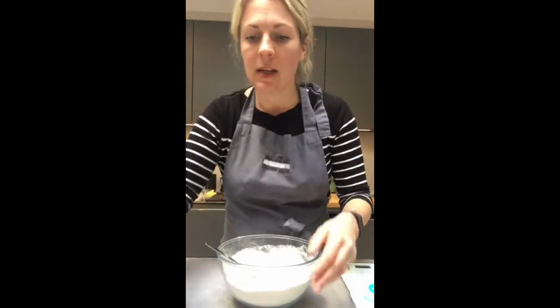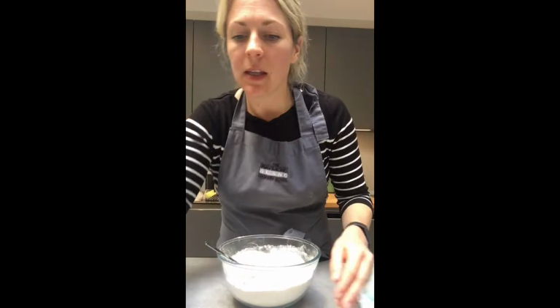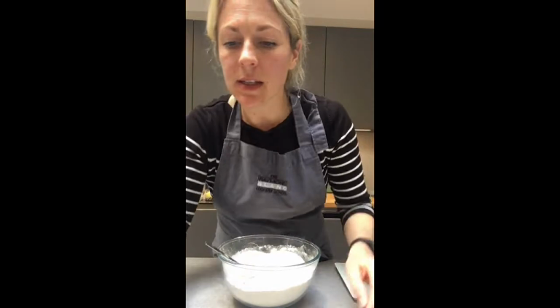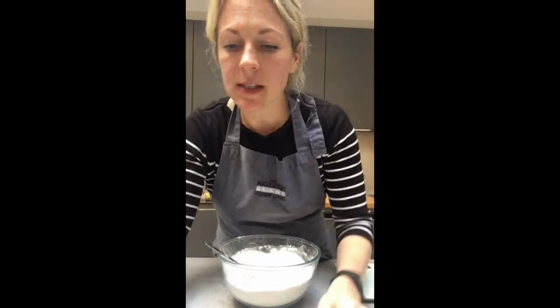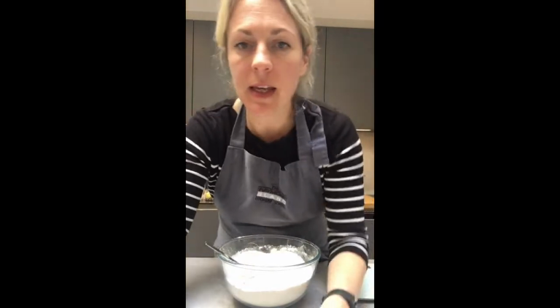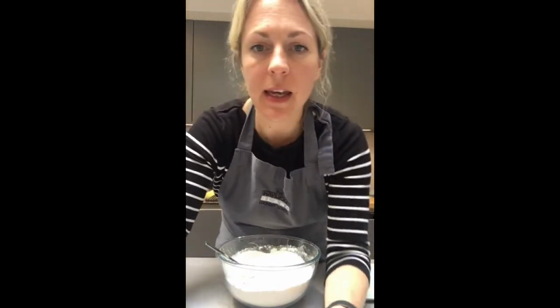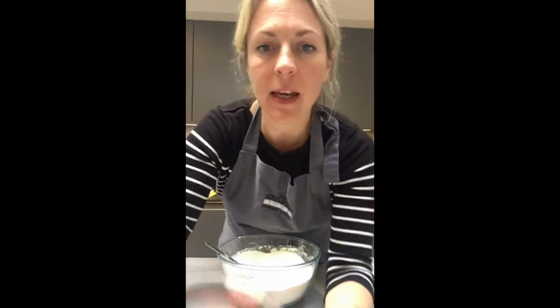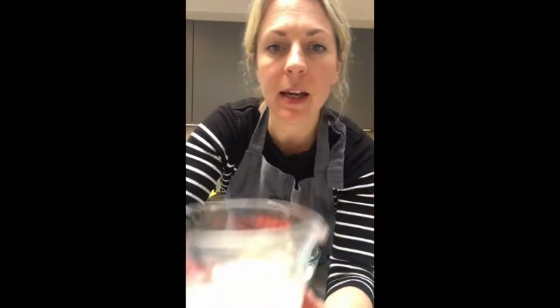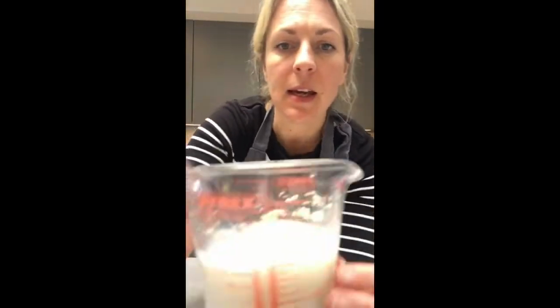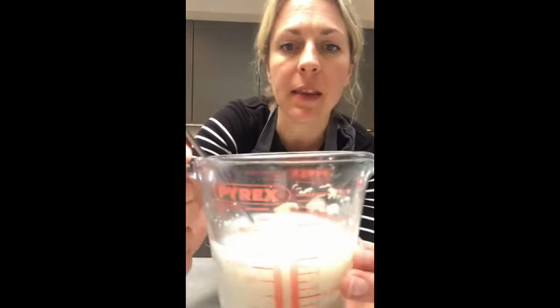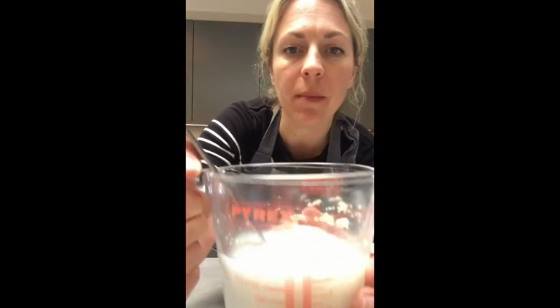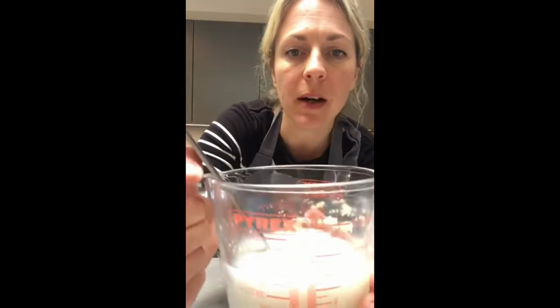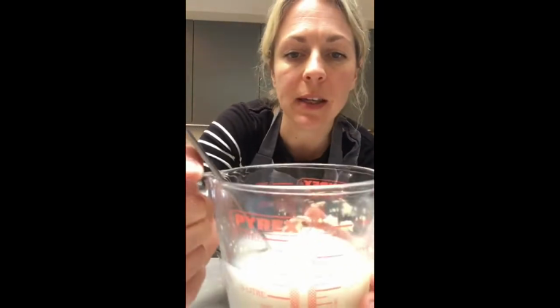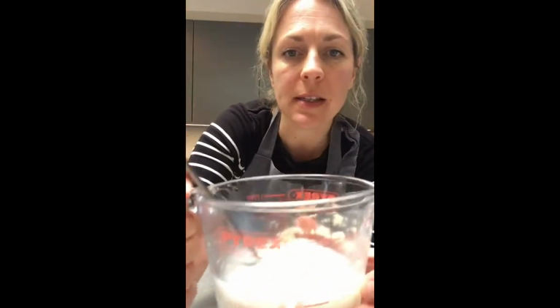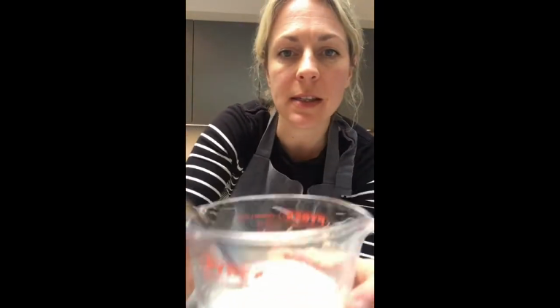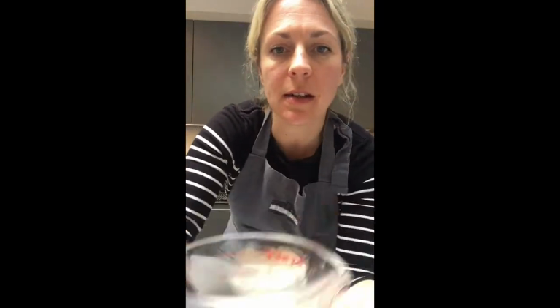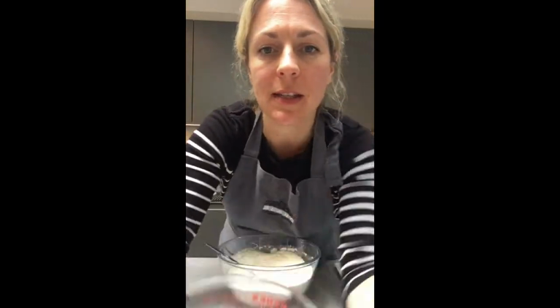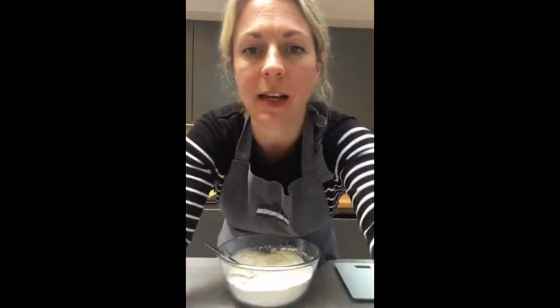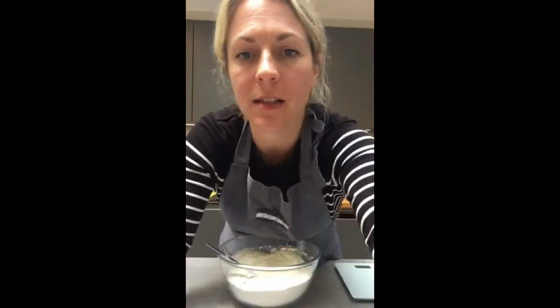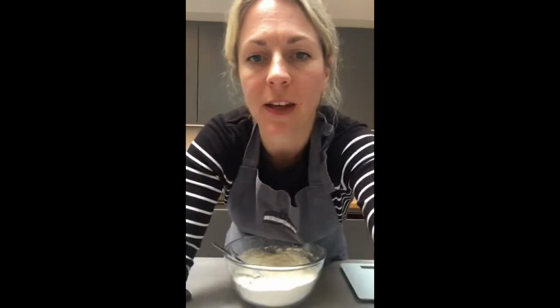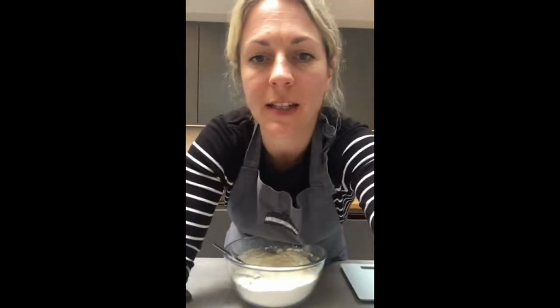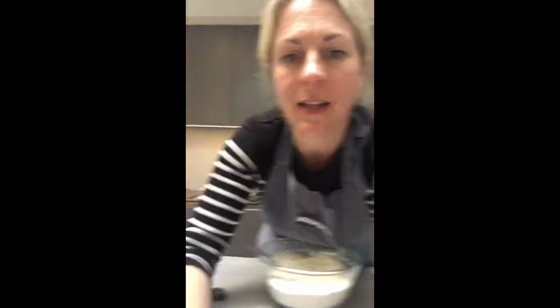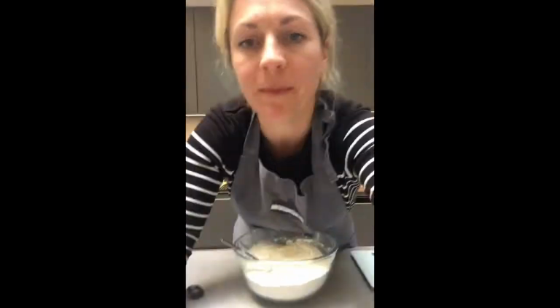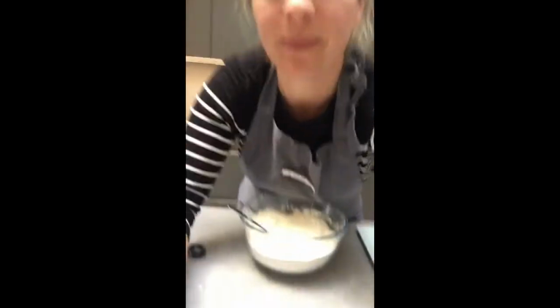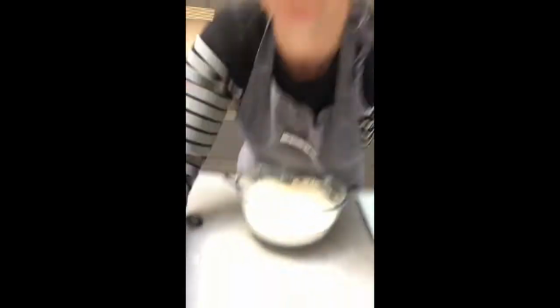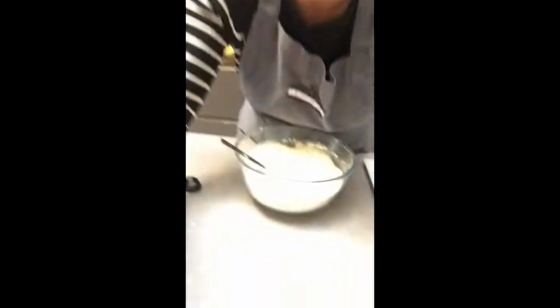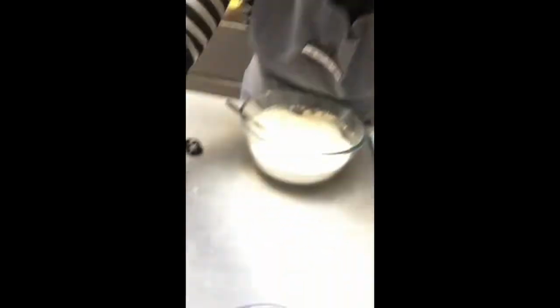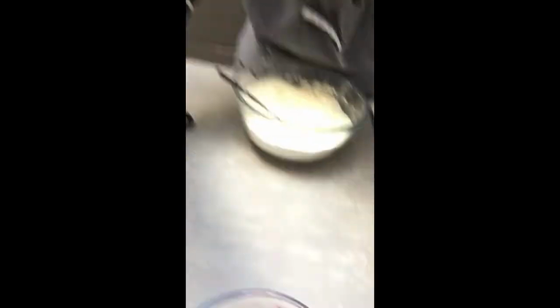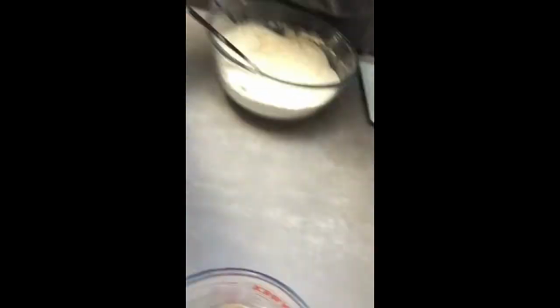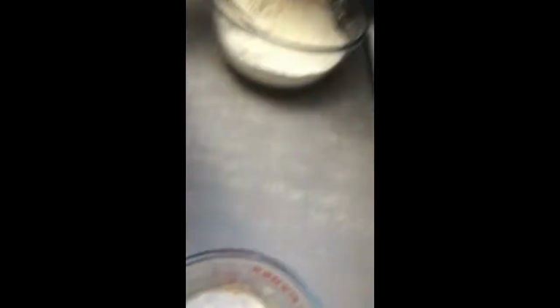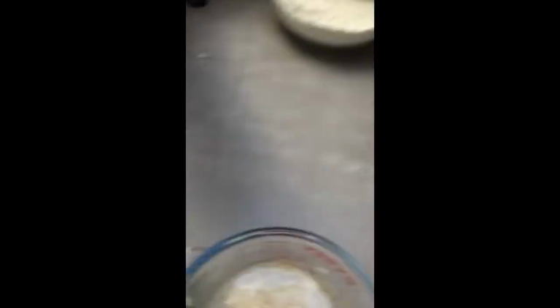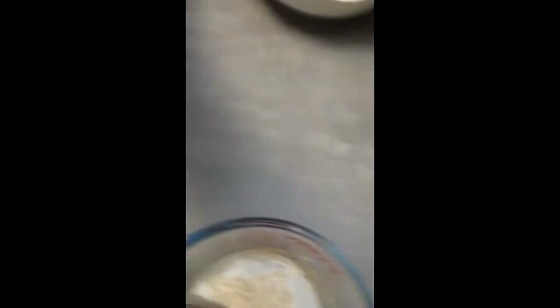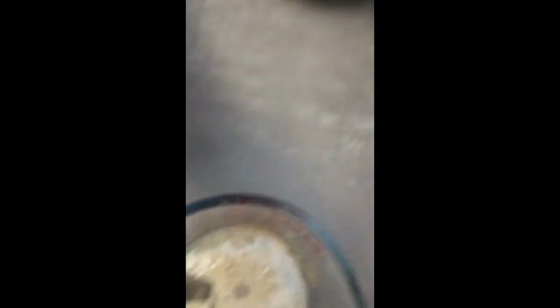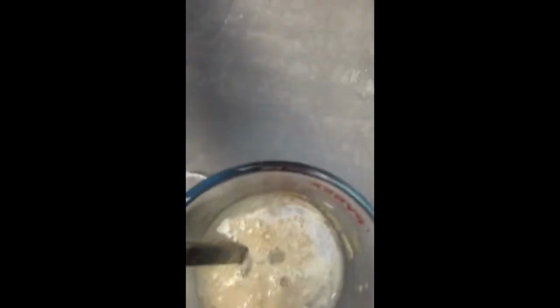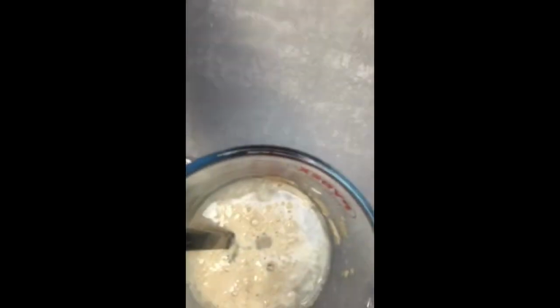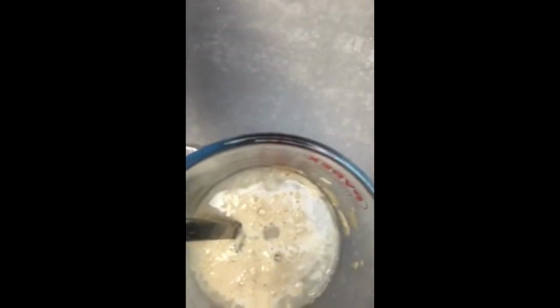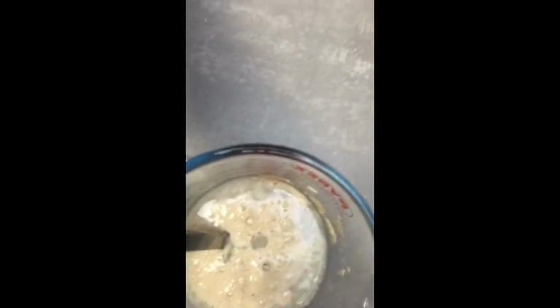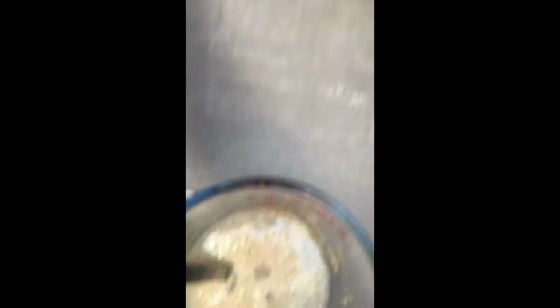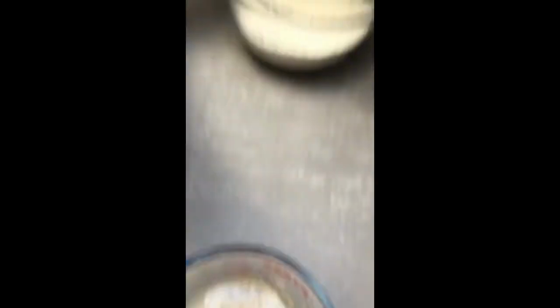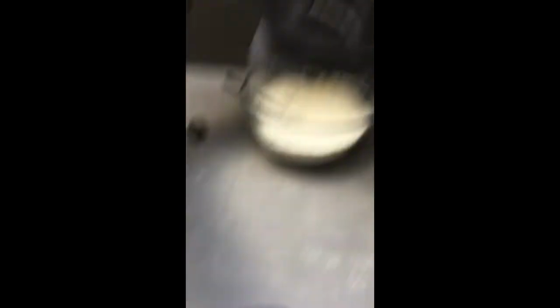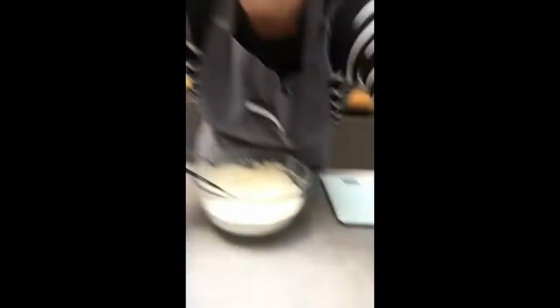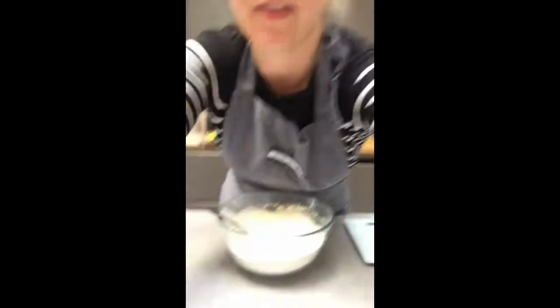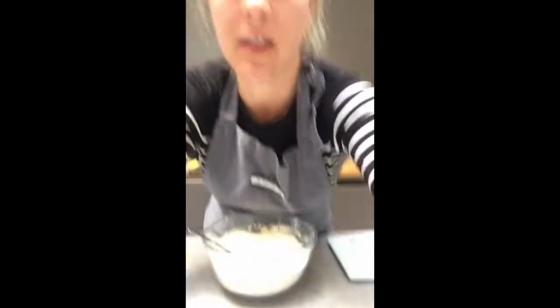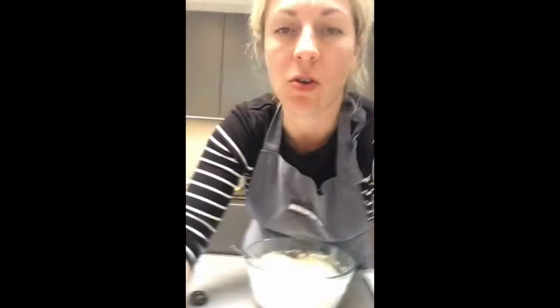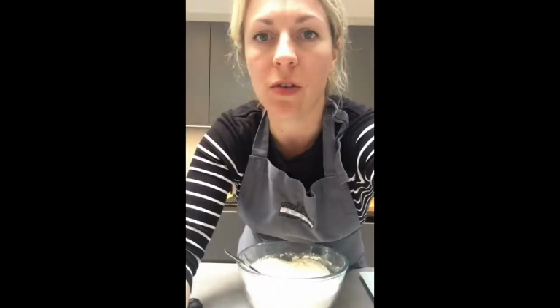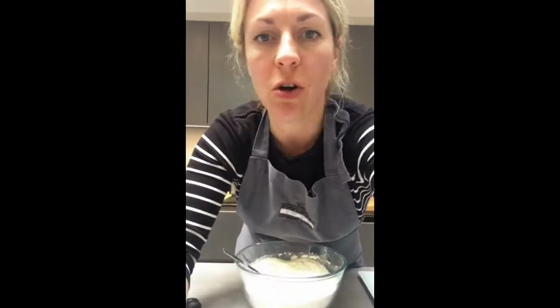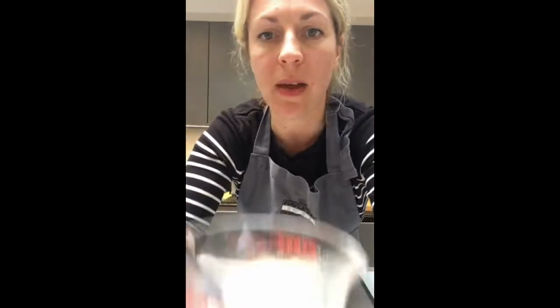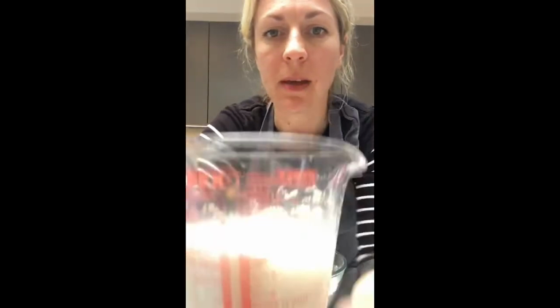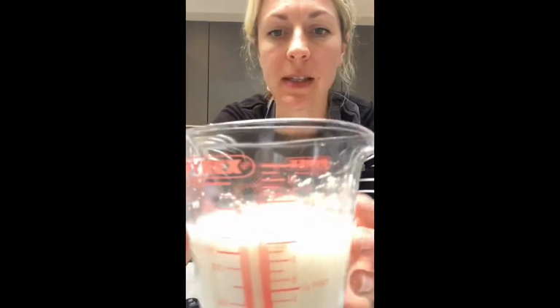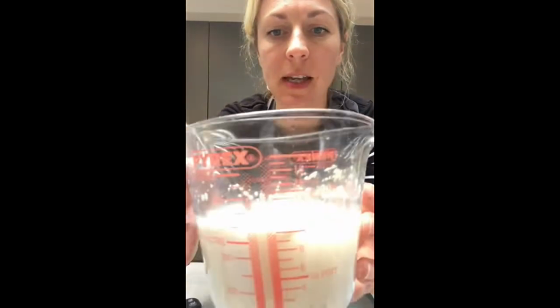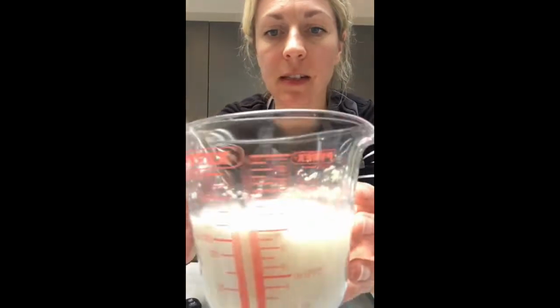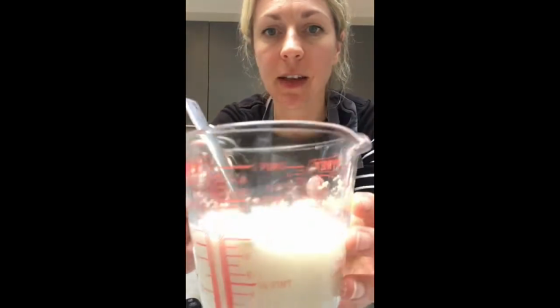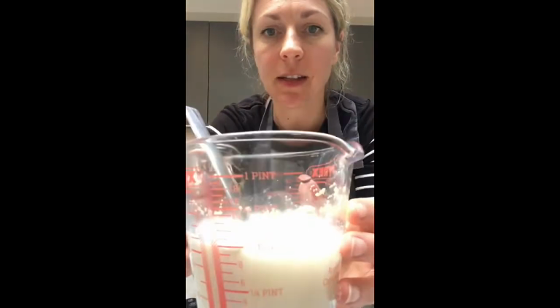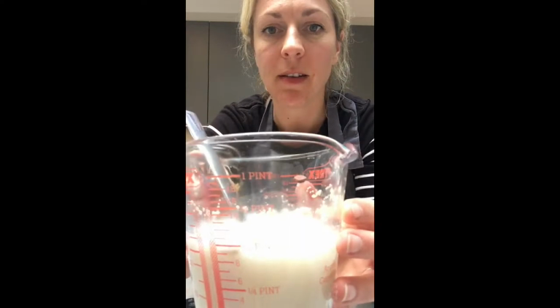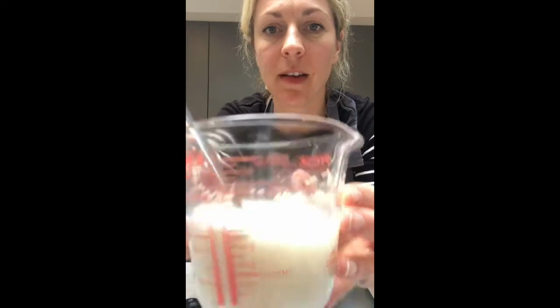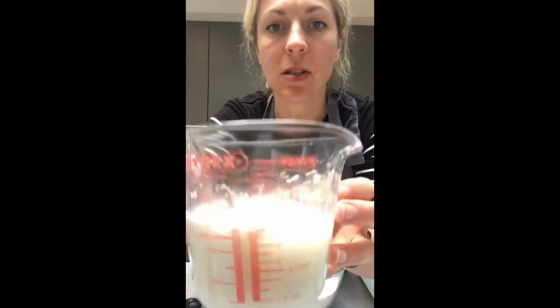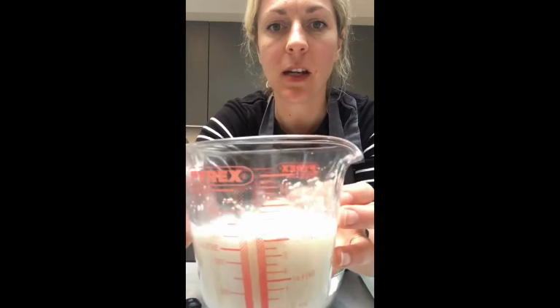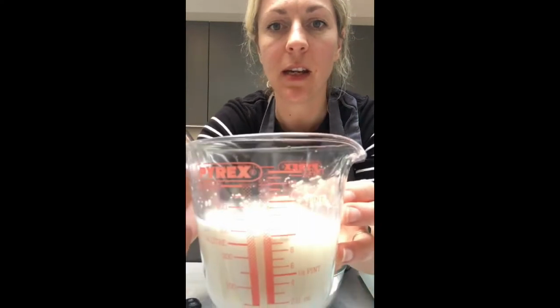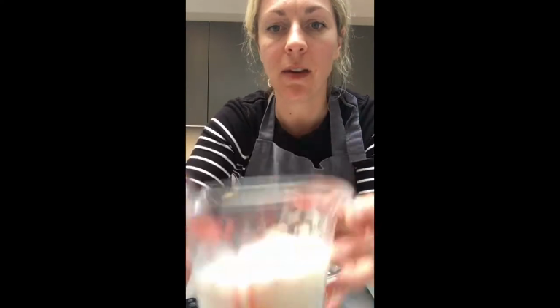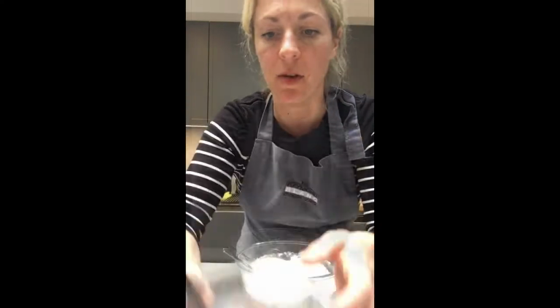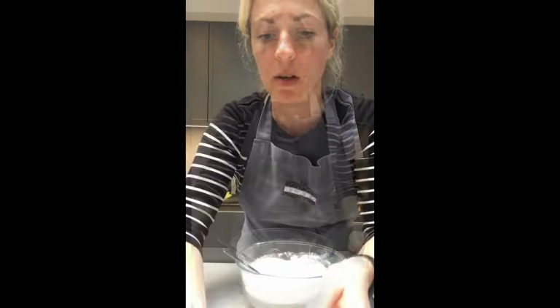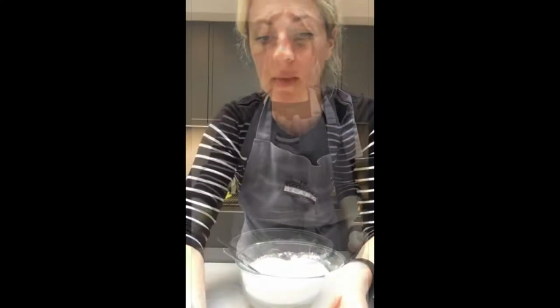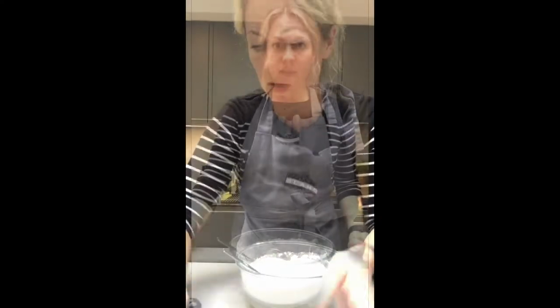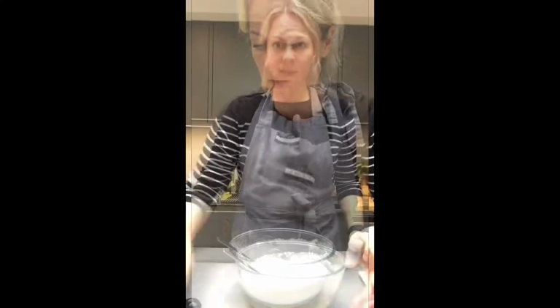You can see here that my yeast is nicely activating. You can see this froth on the top — that means it's activating nicely. I'm just going to leave that for a little bit longer.